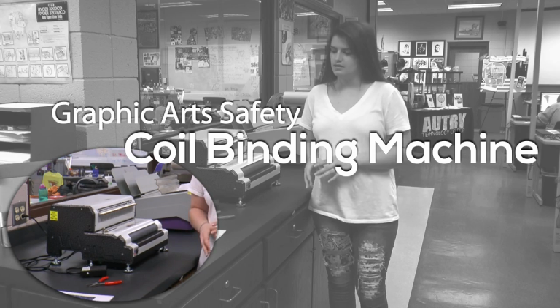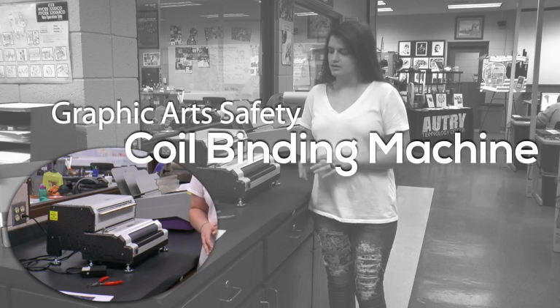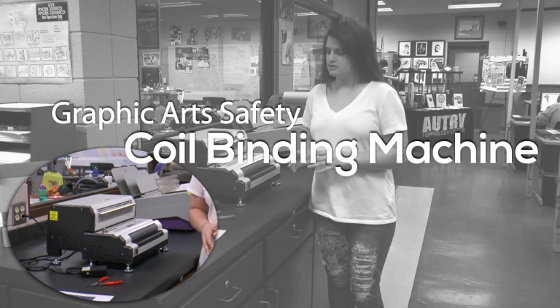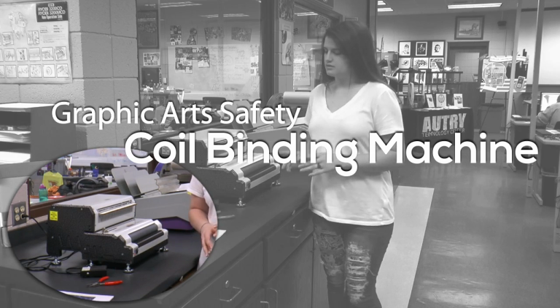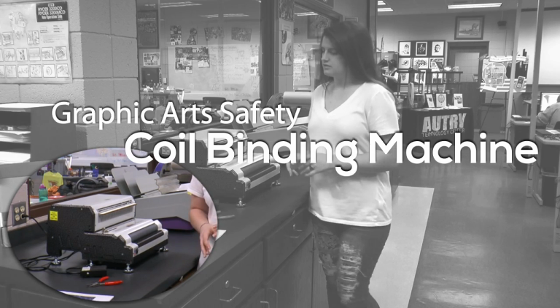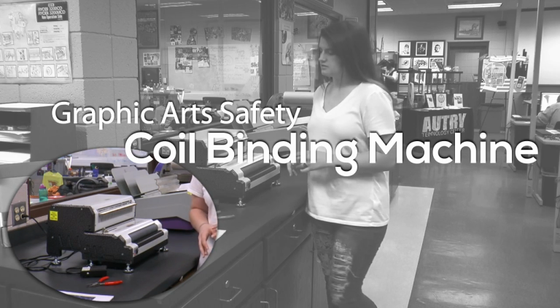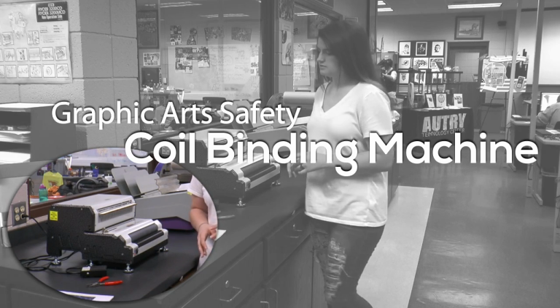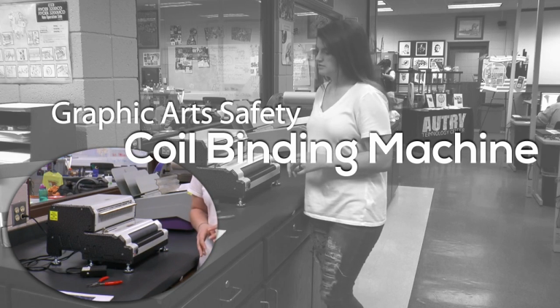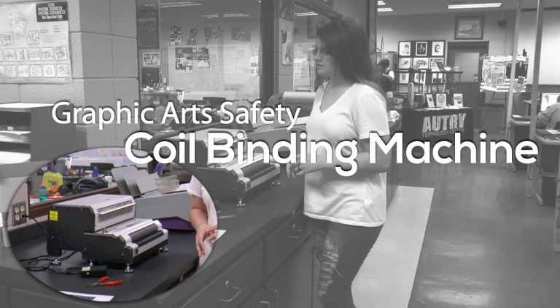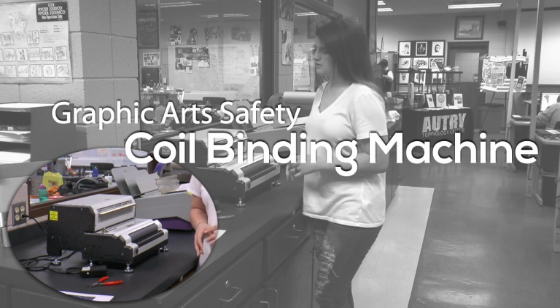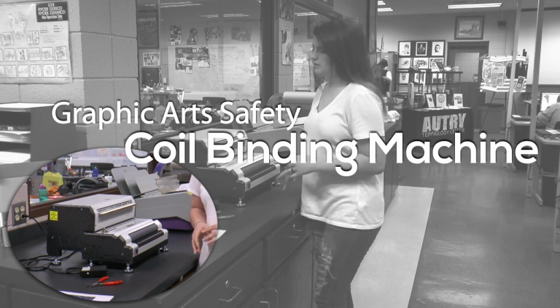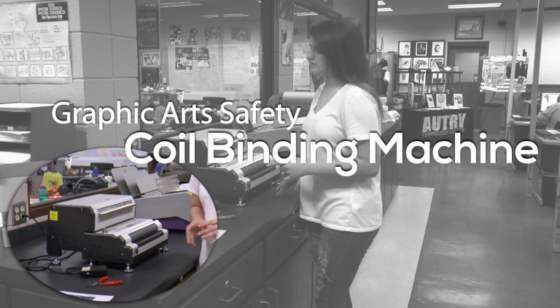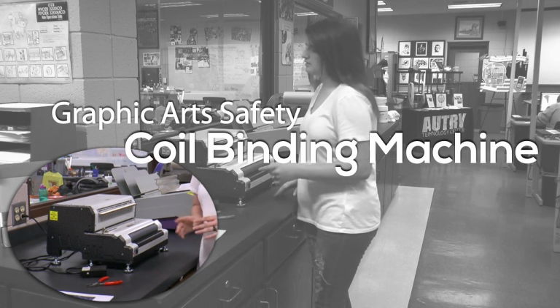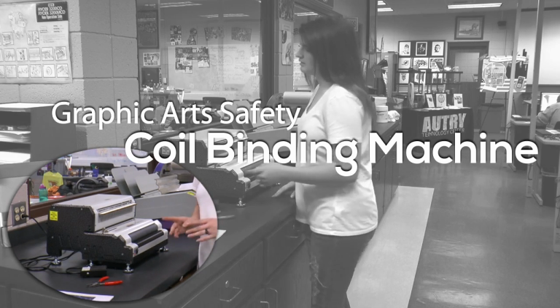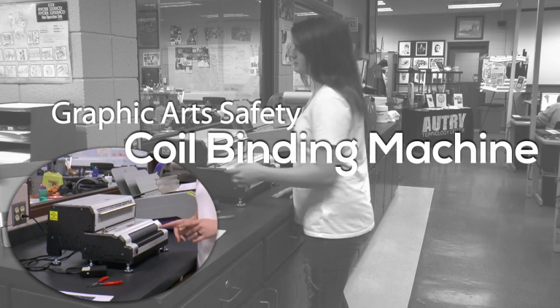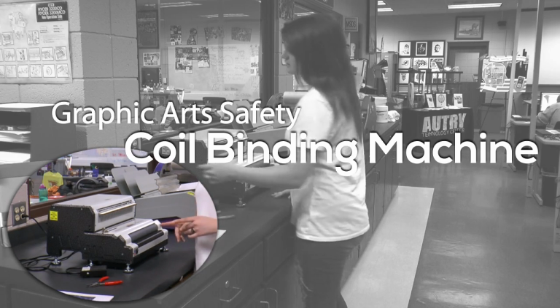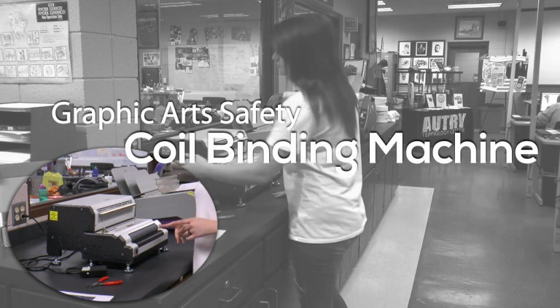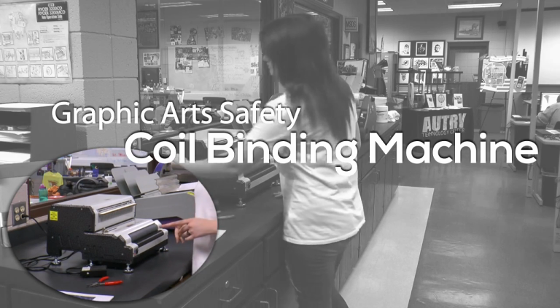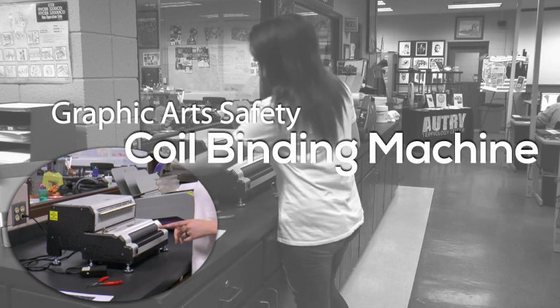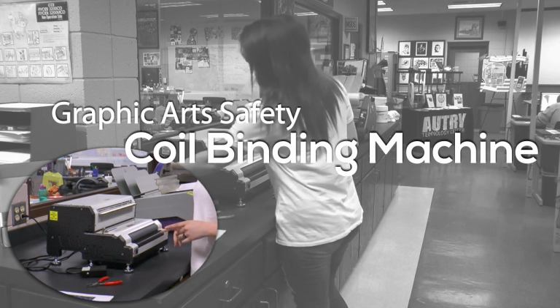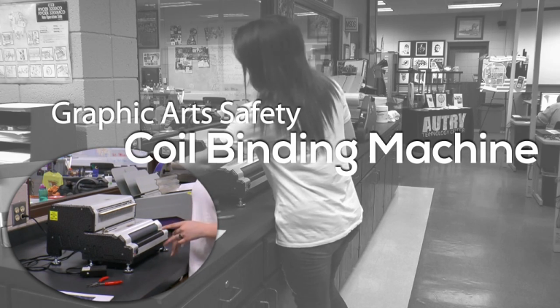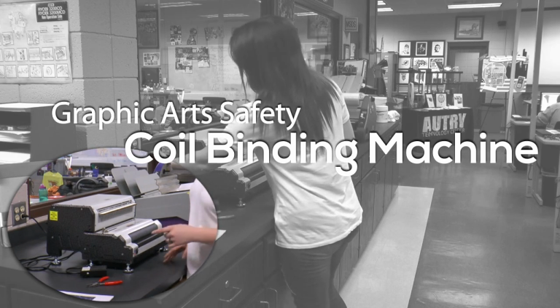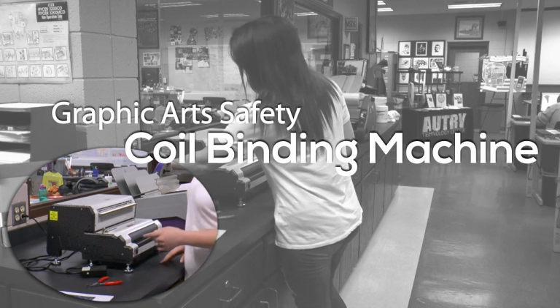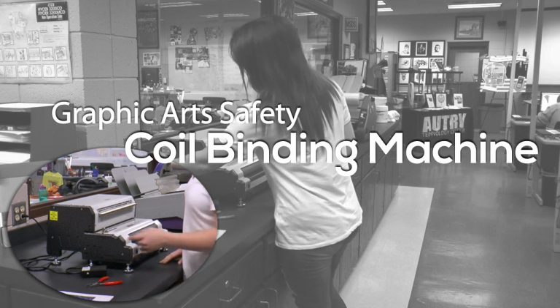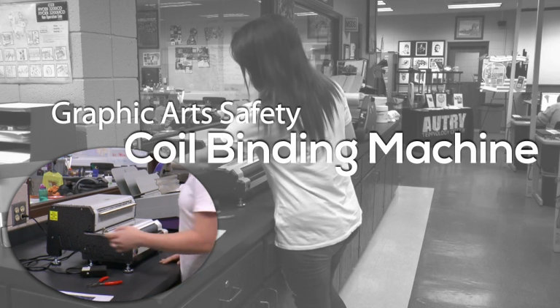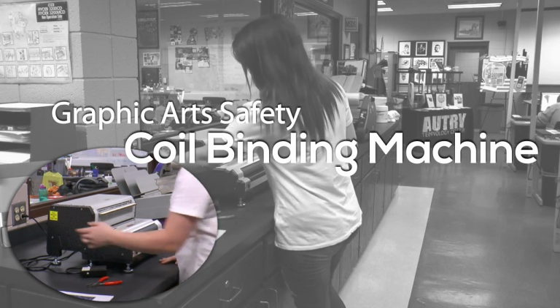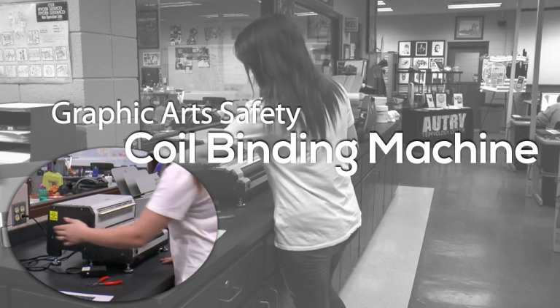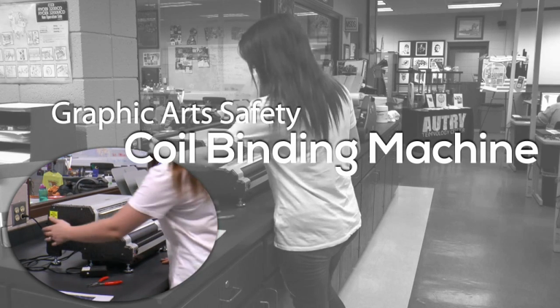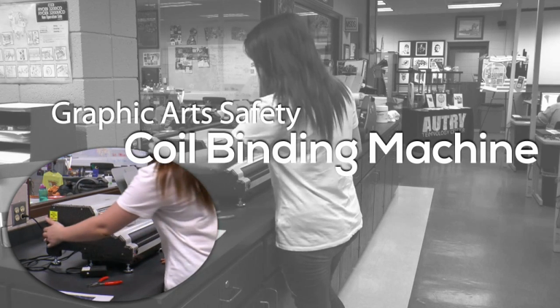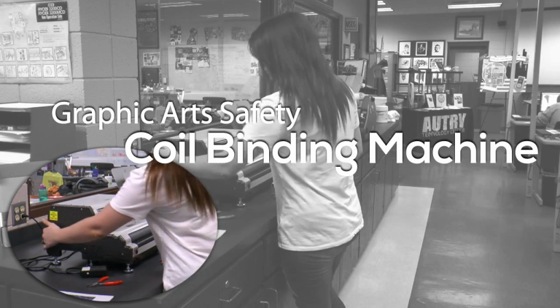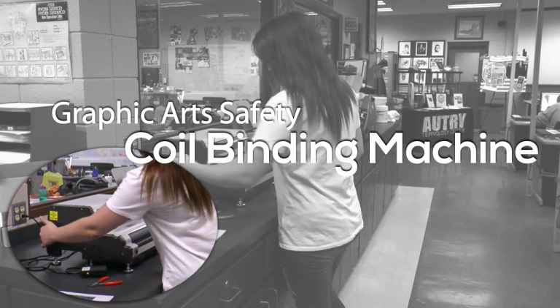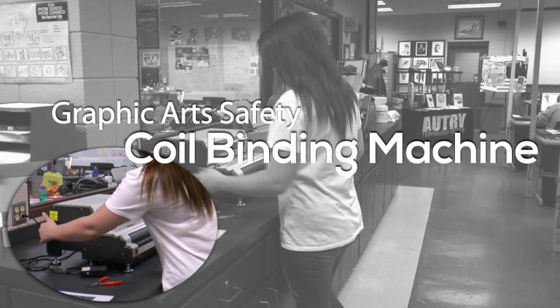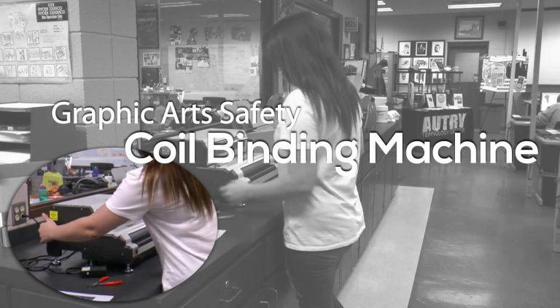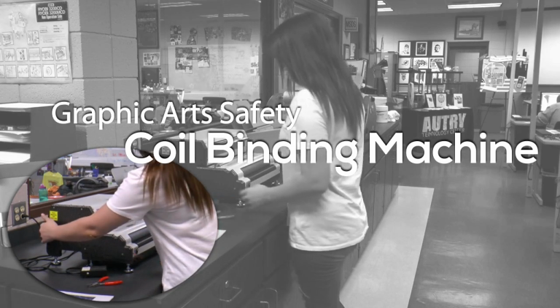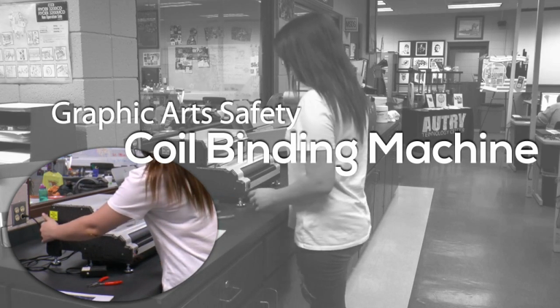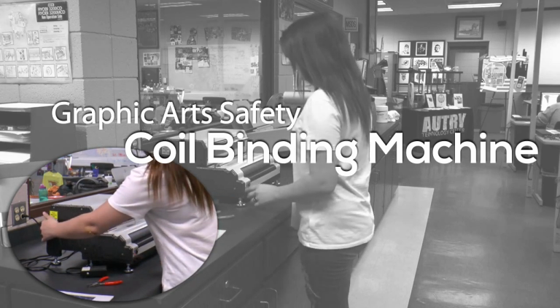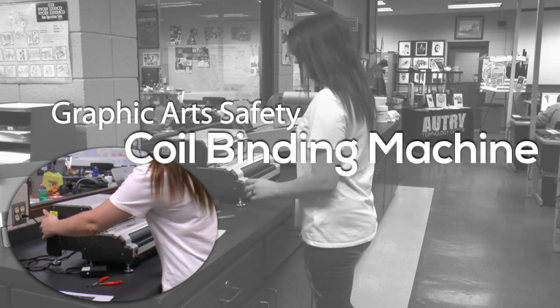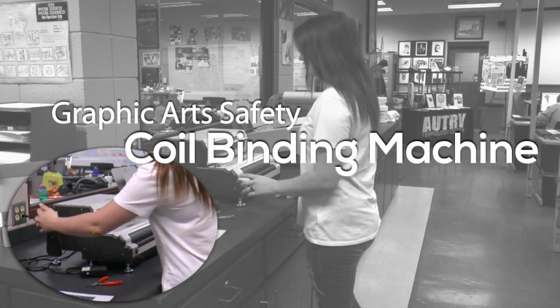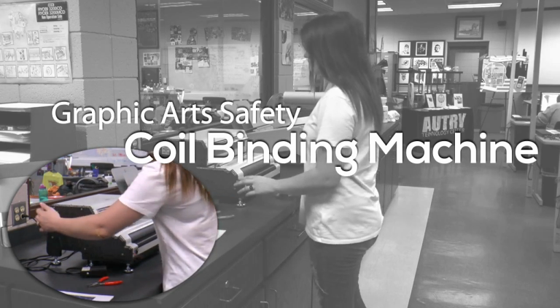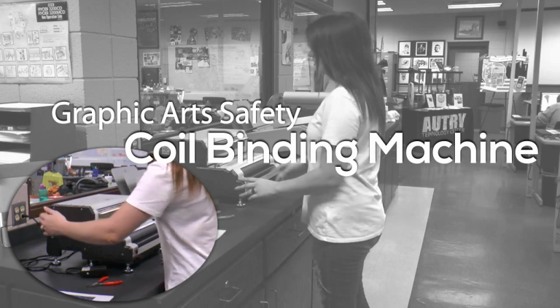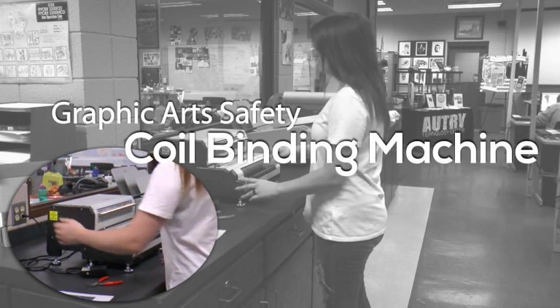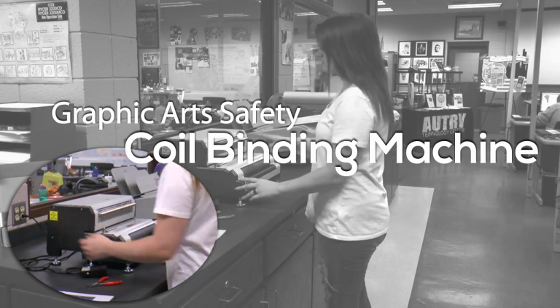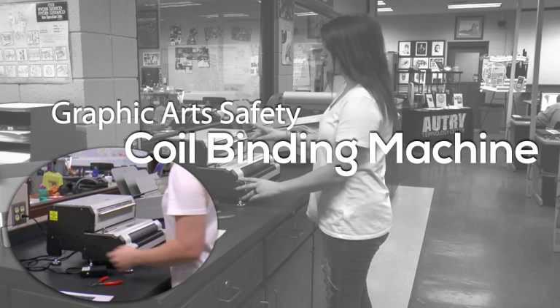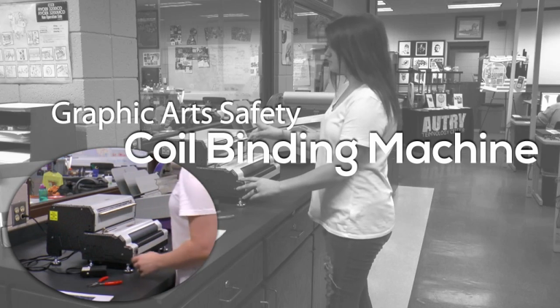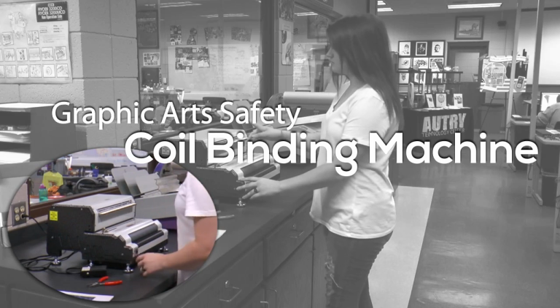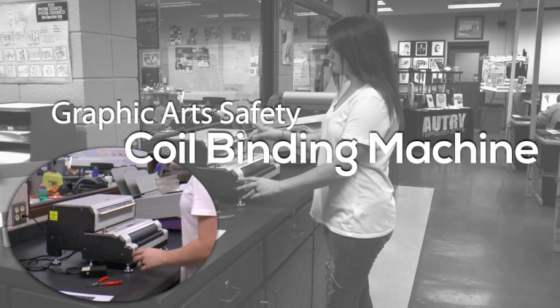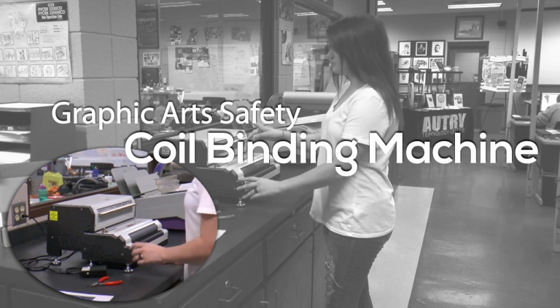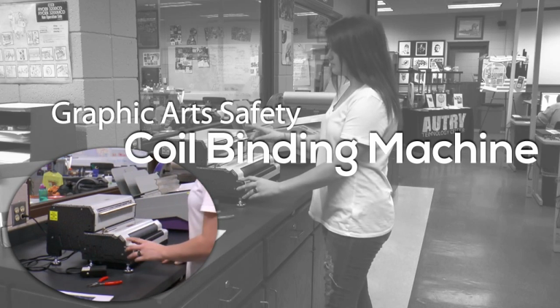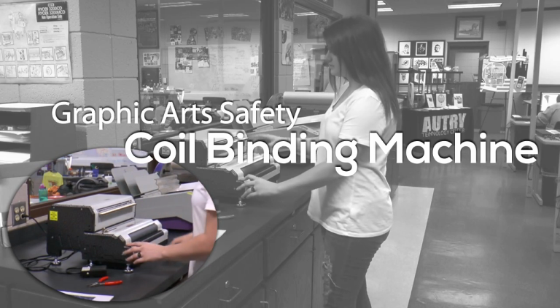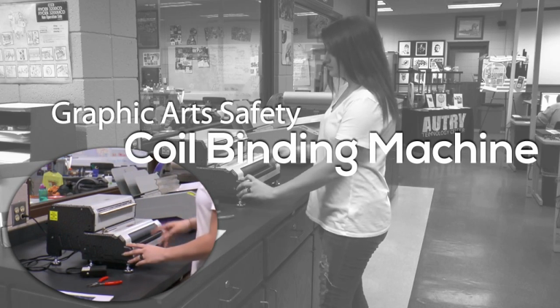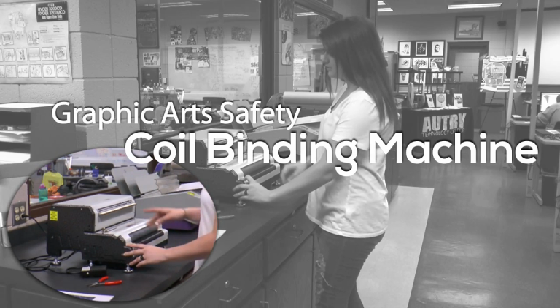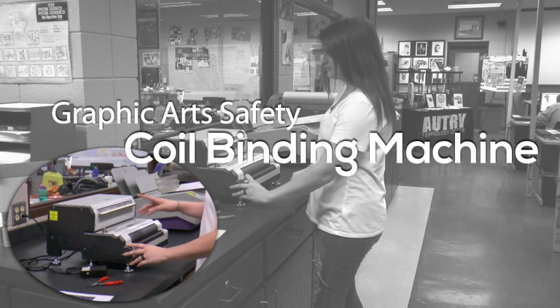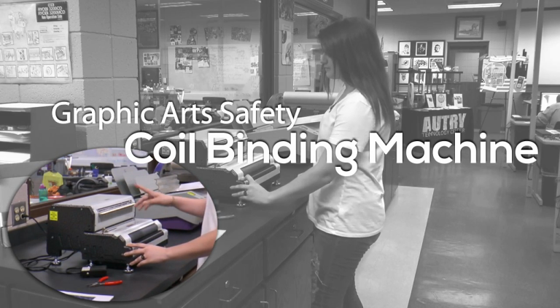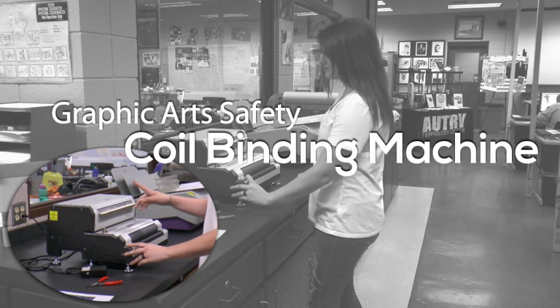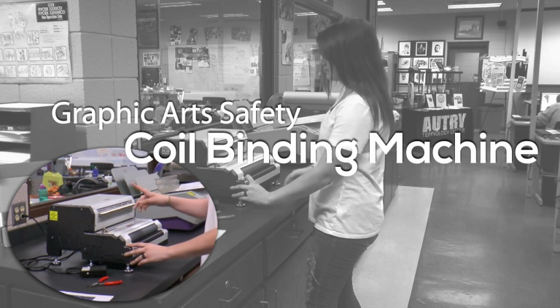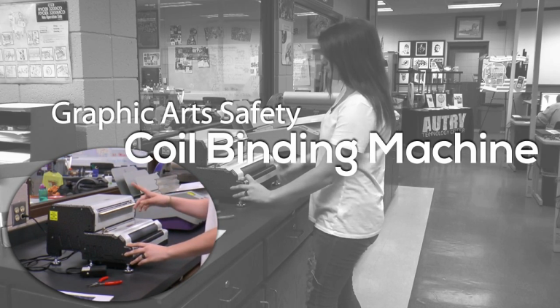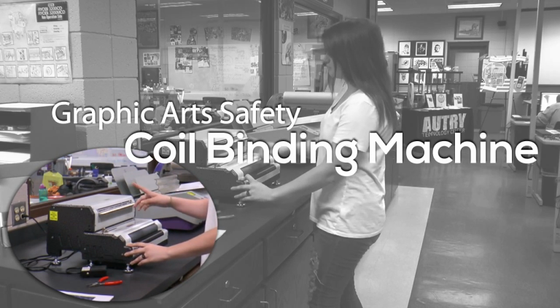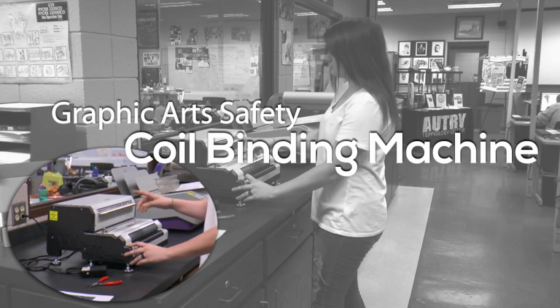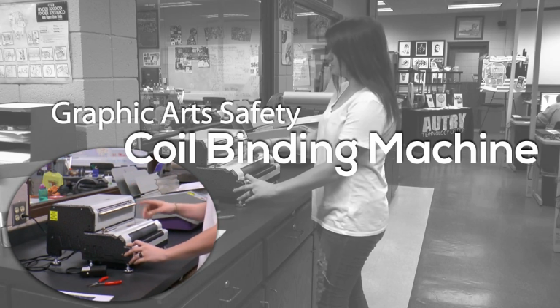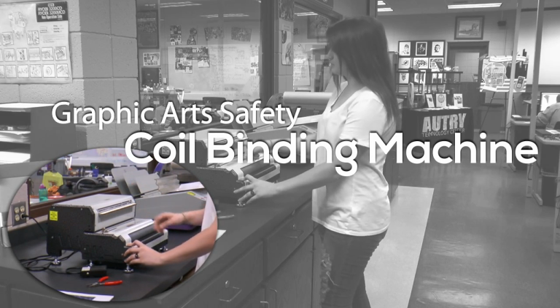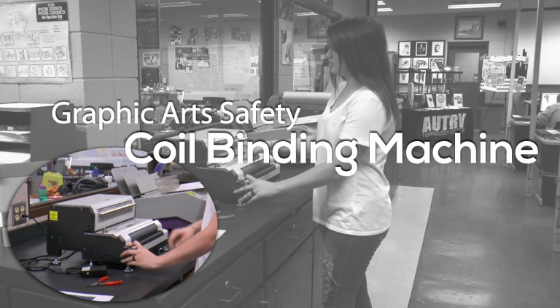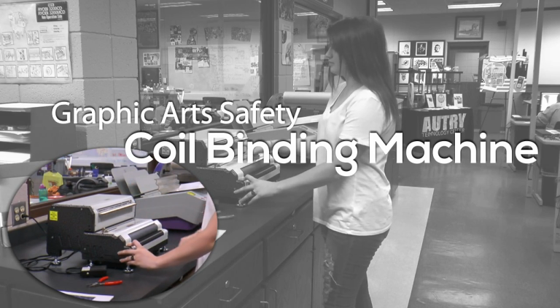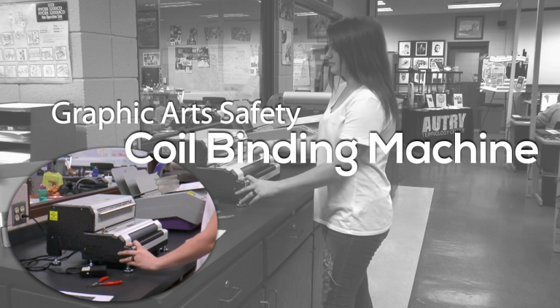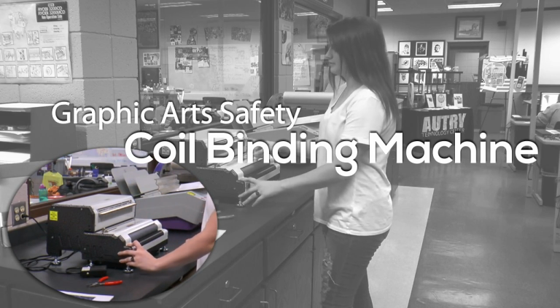To turn this machine on, there's a switch on the back over here. And make sure you flip this up when using the top part.